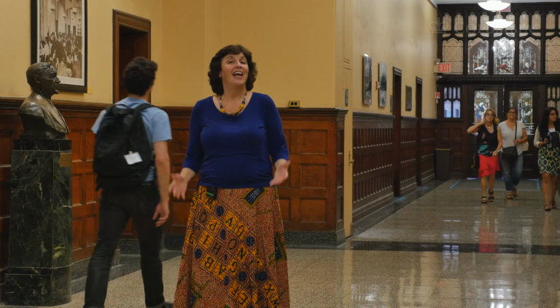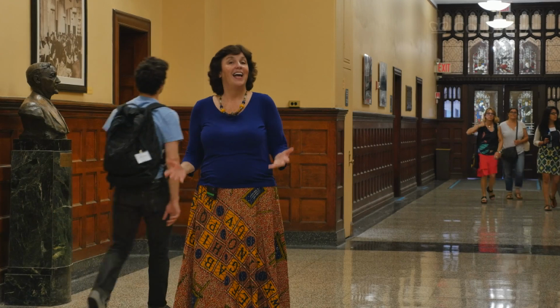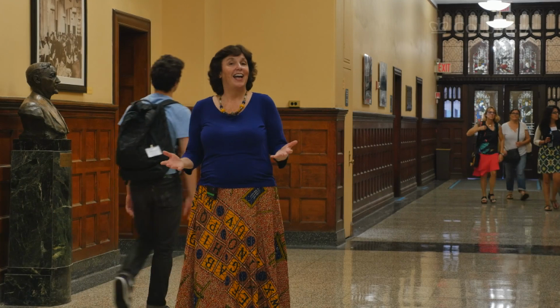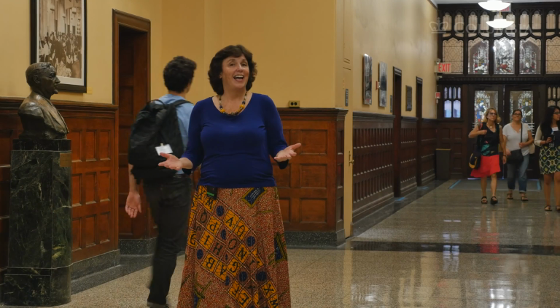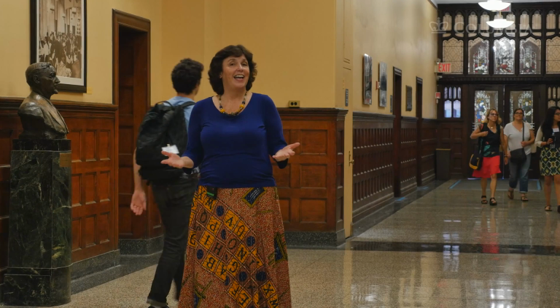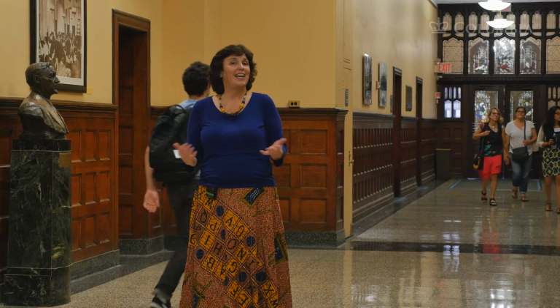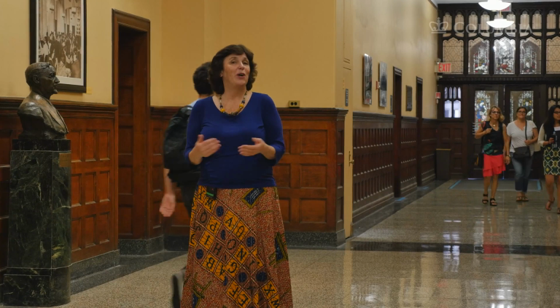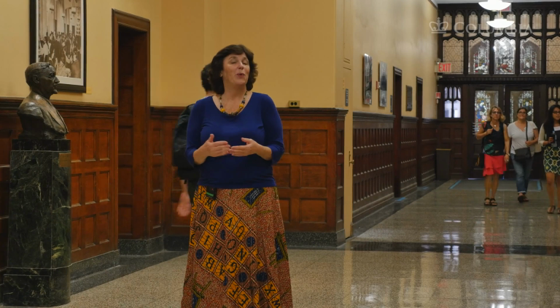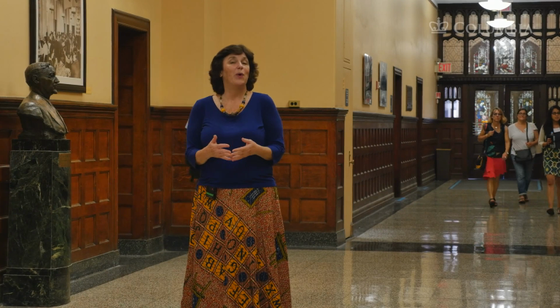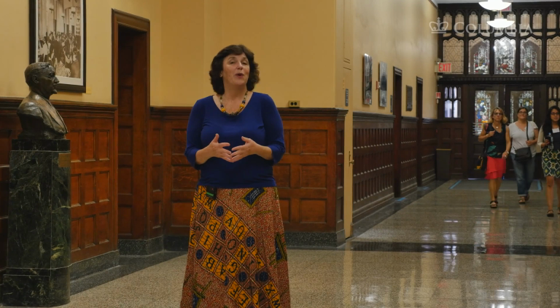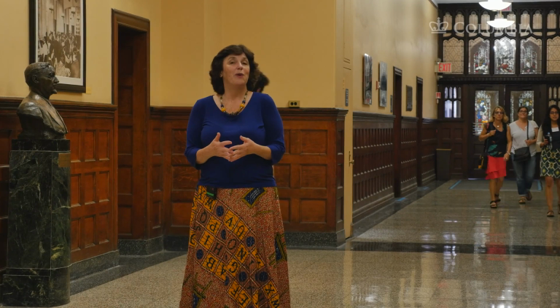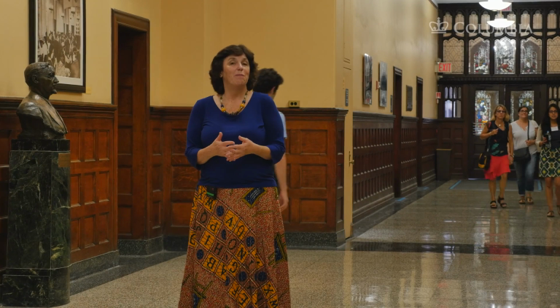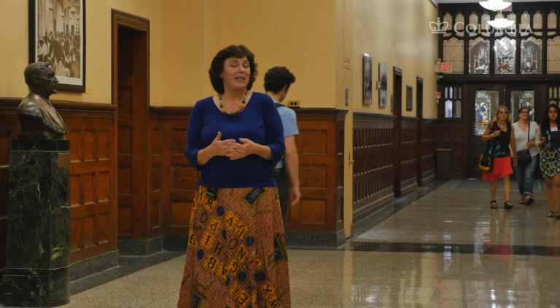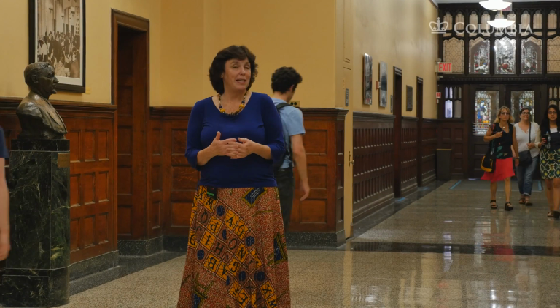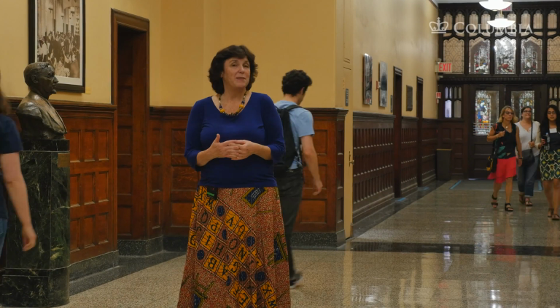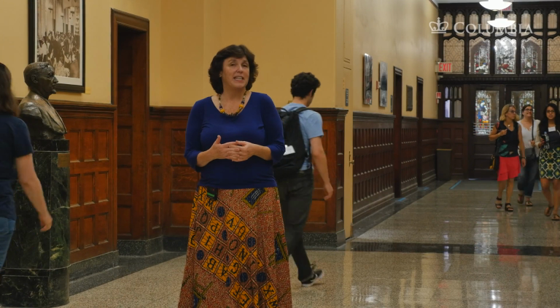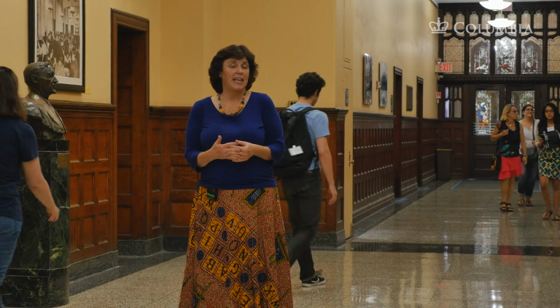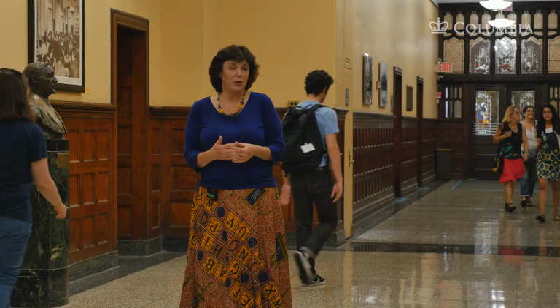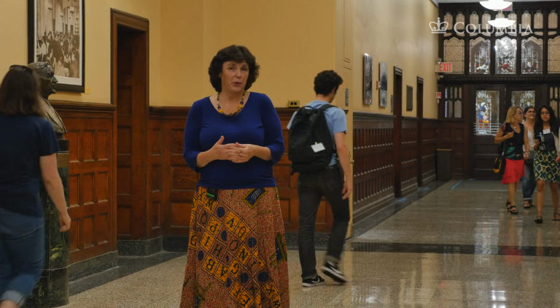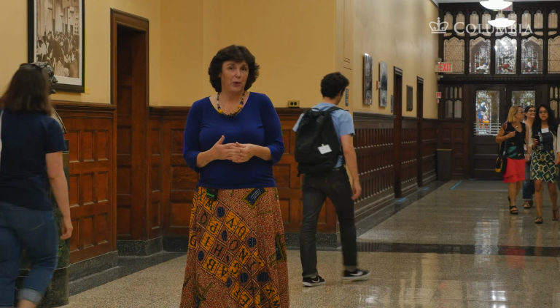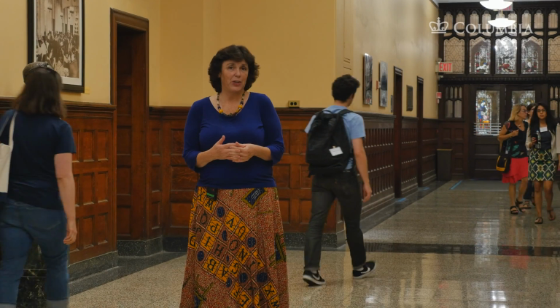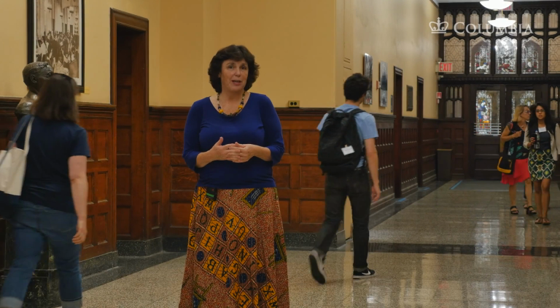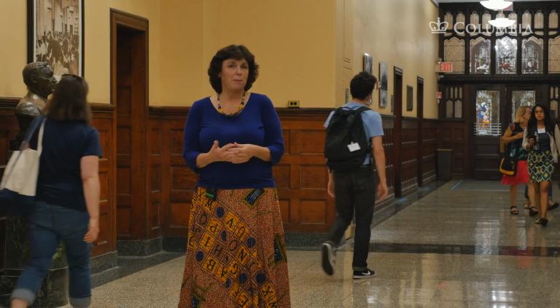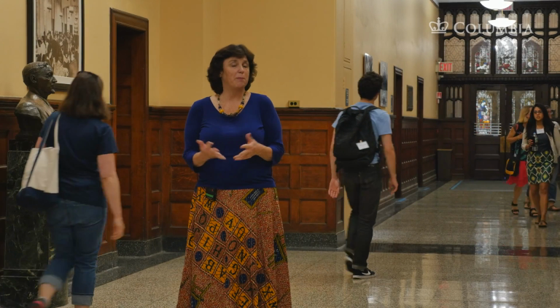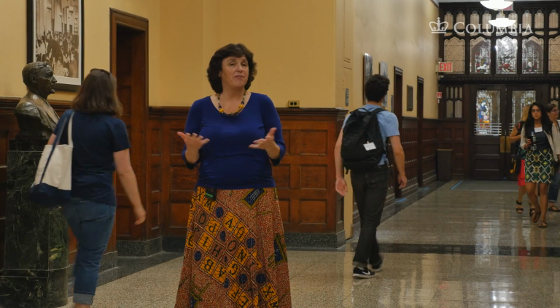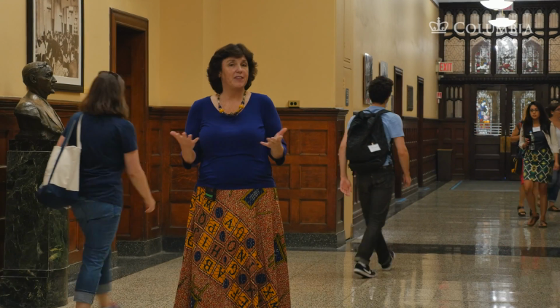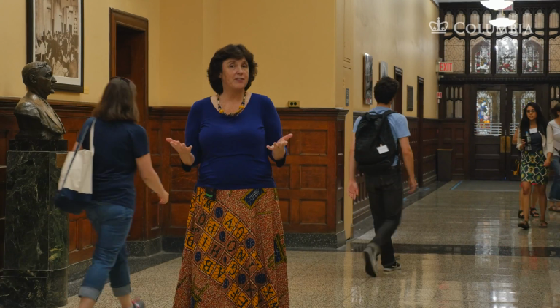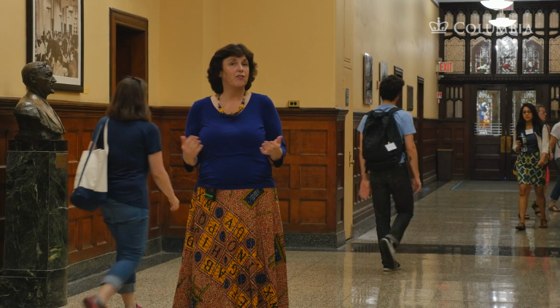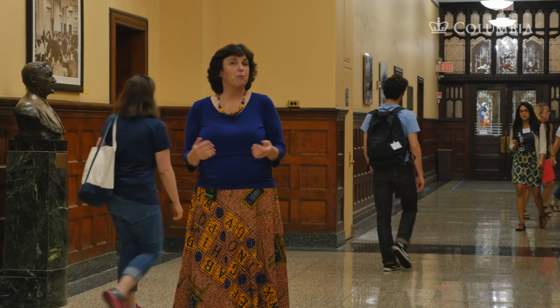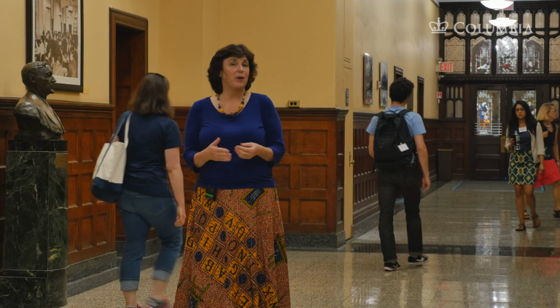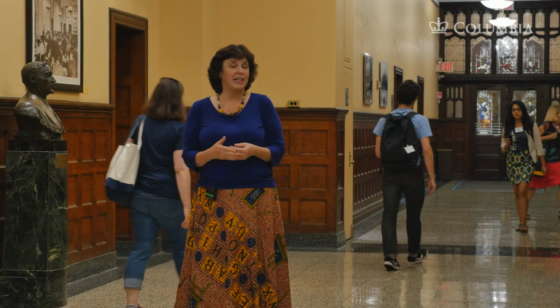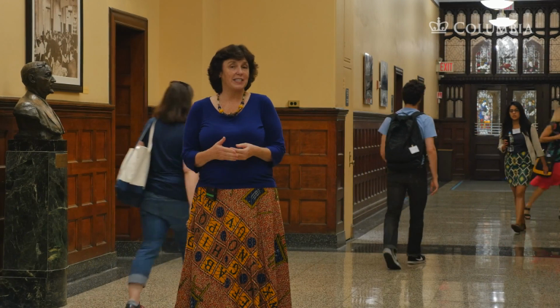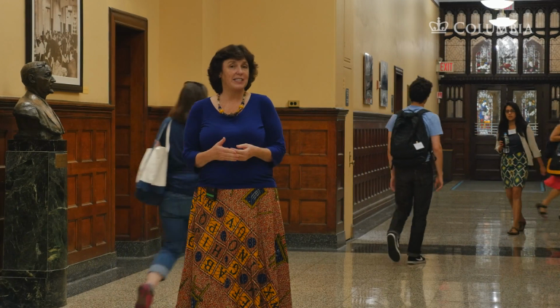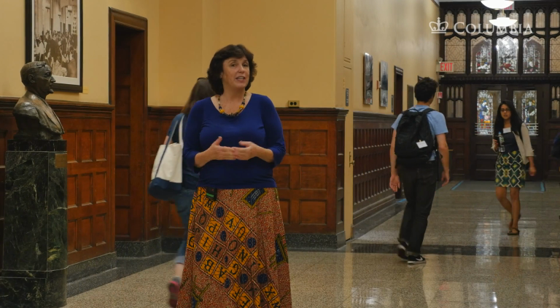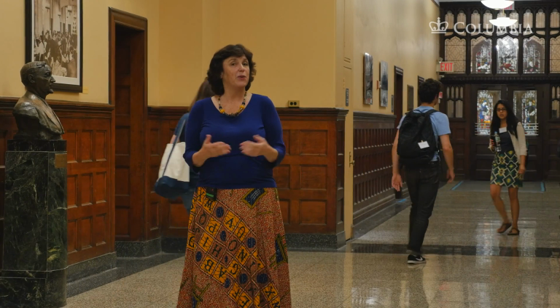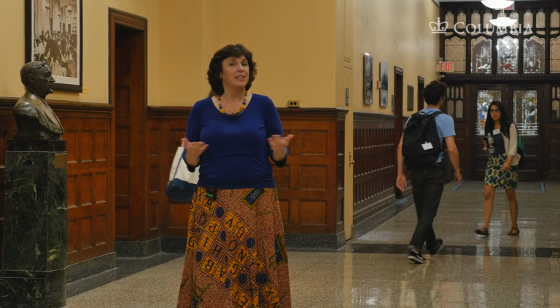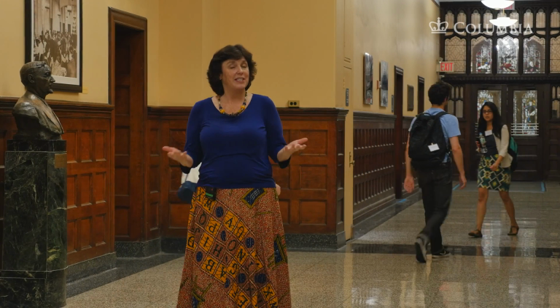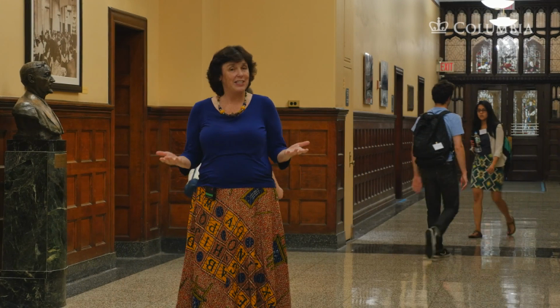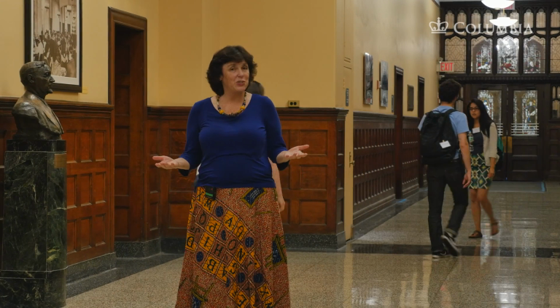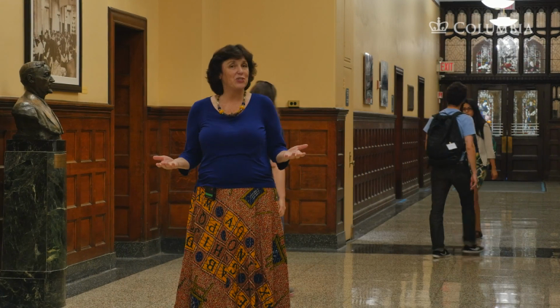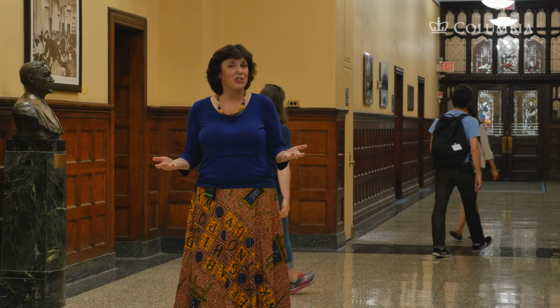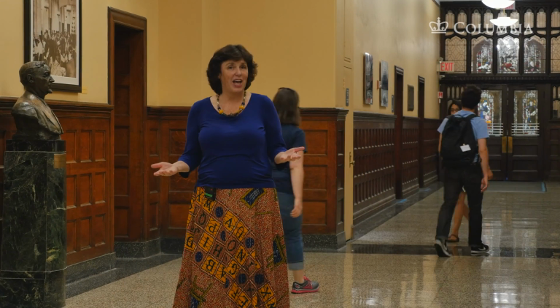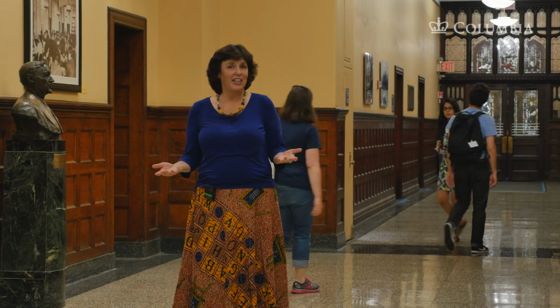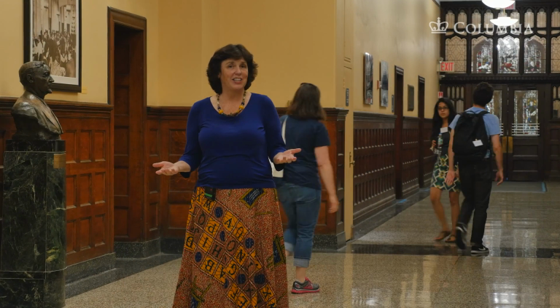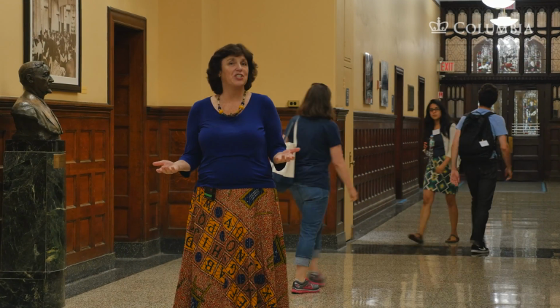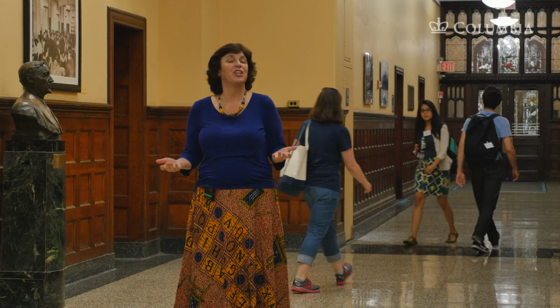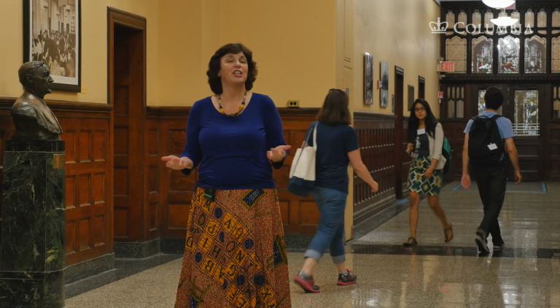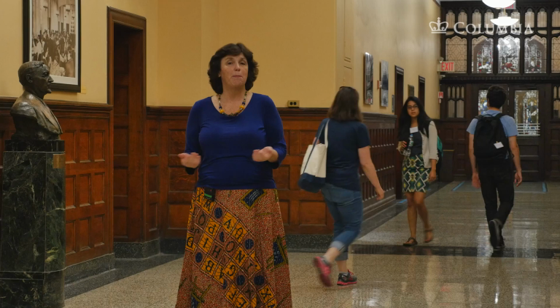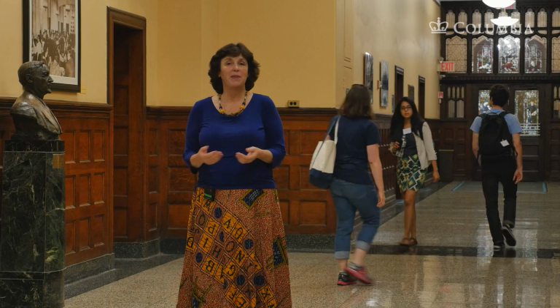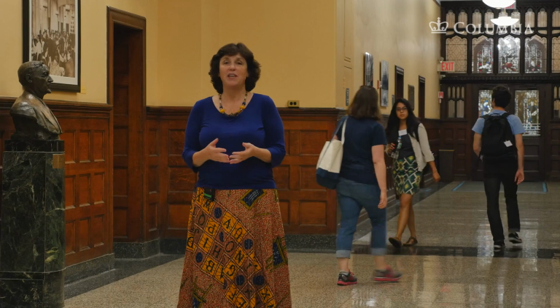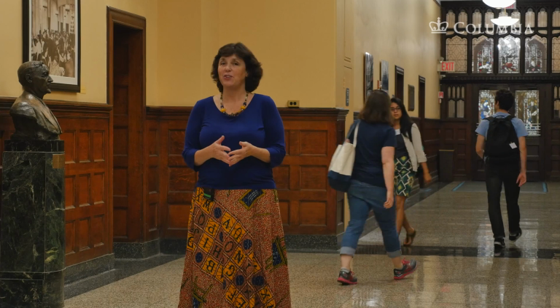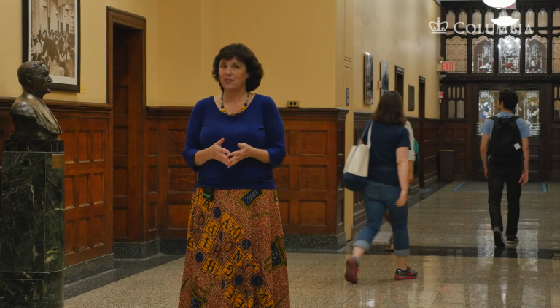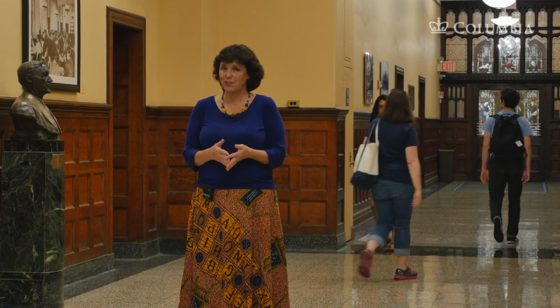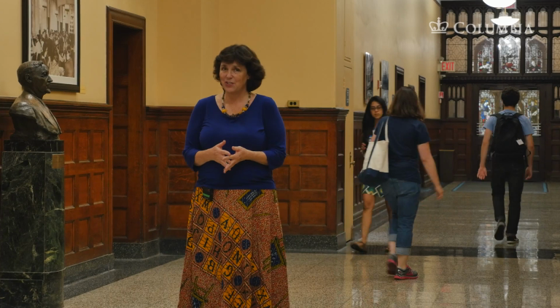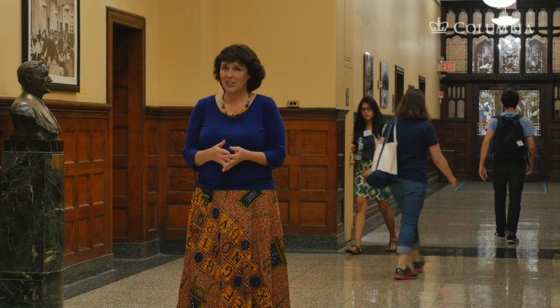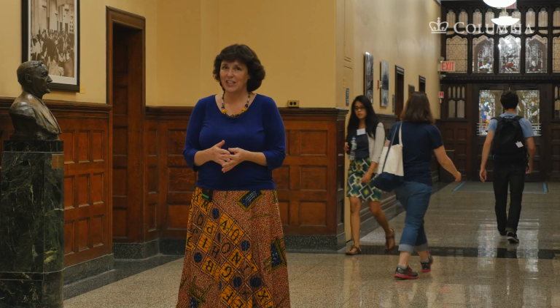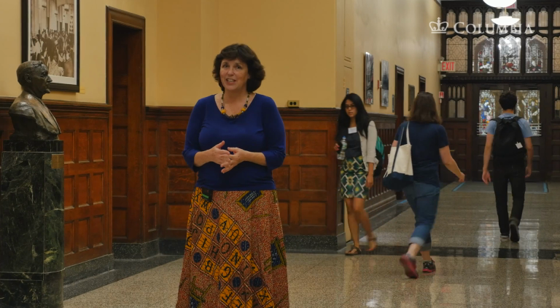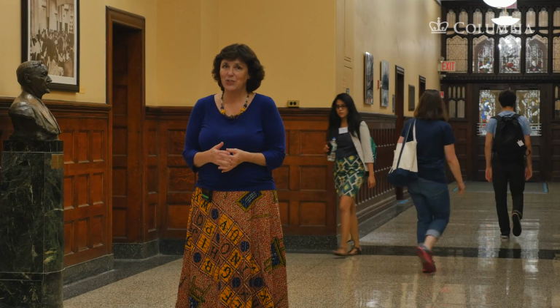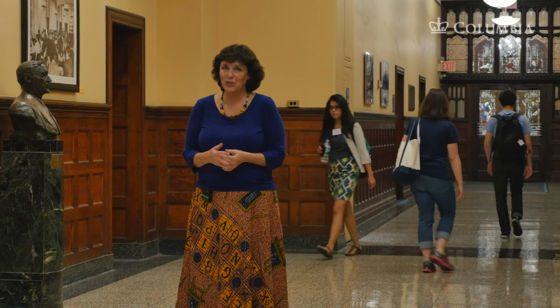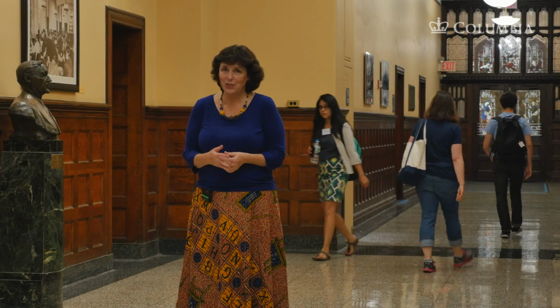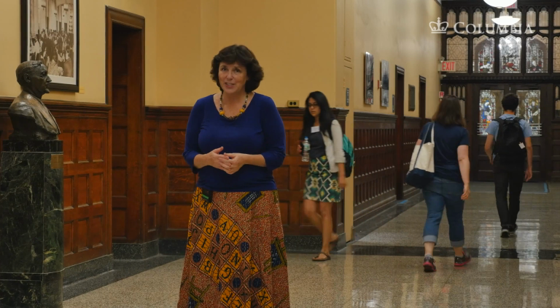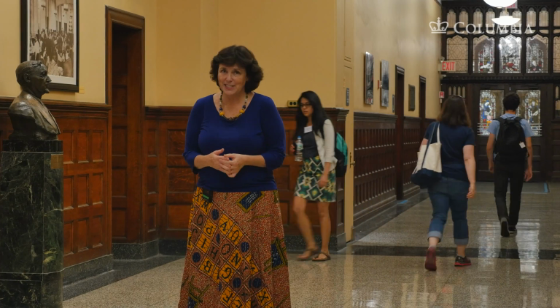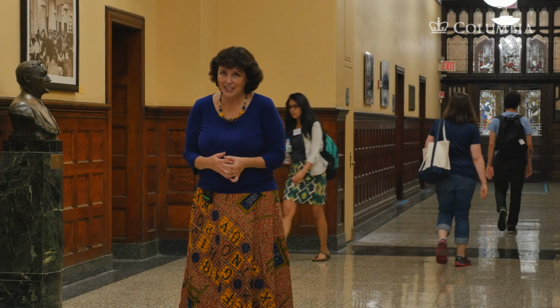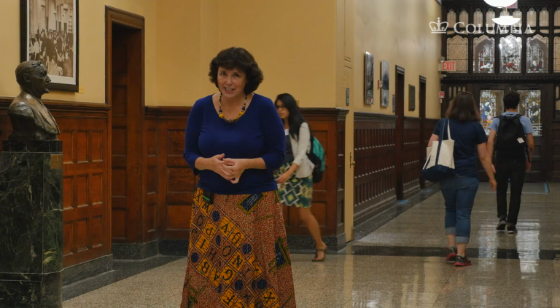Hi, my name is Kay Crowley. I'm a professor of practice here at Teachers College, Columbia University in New York City.